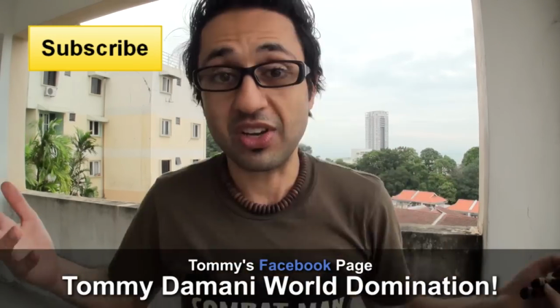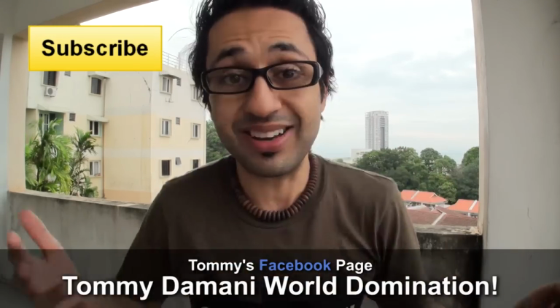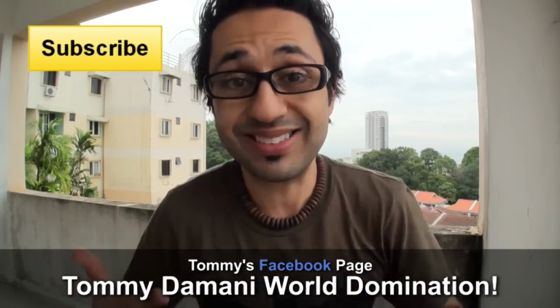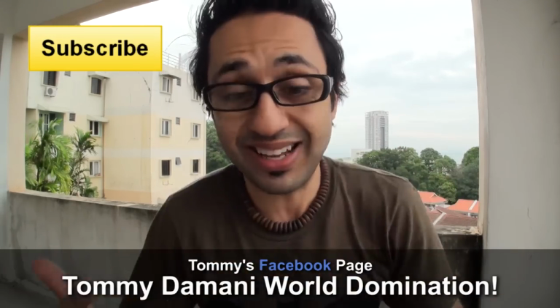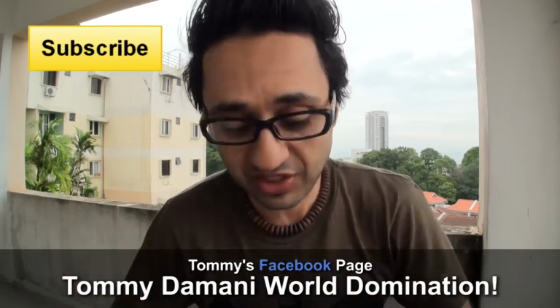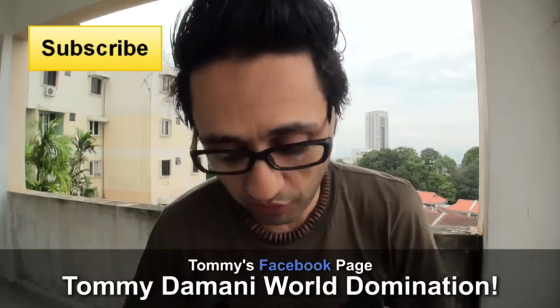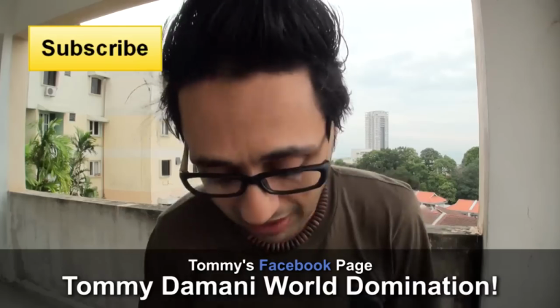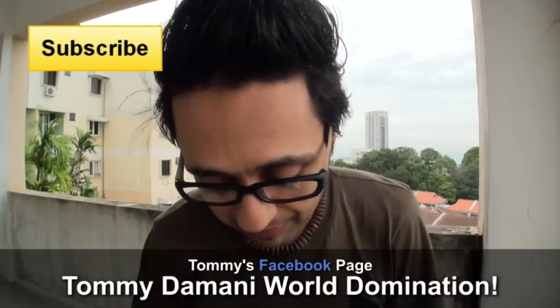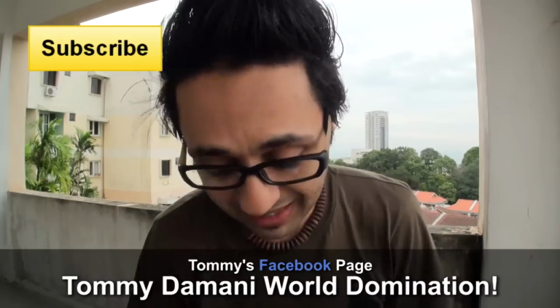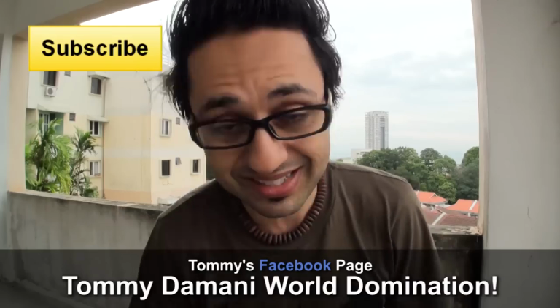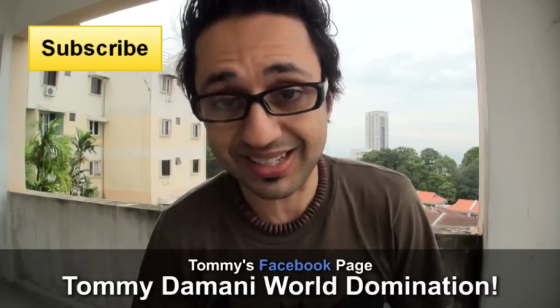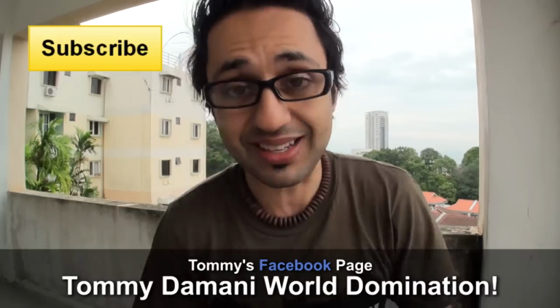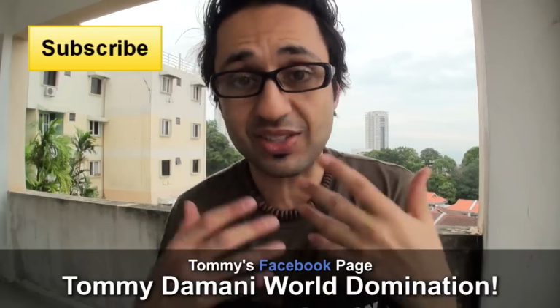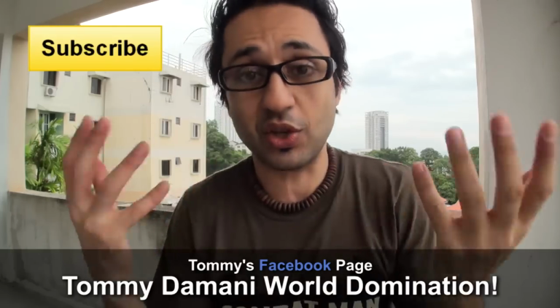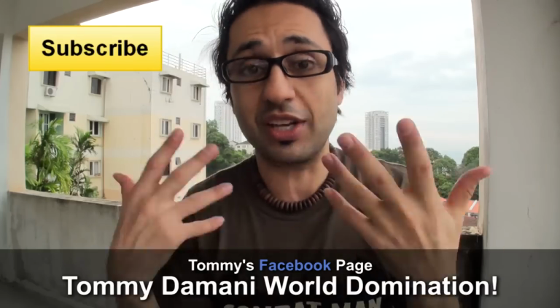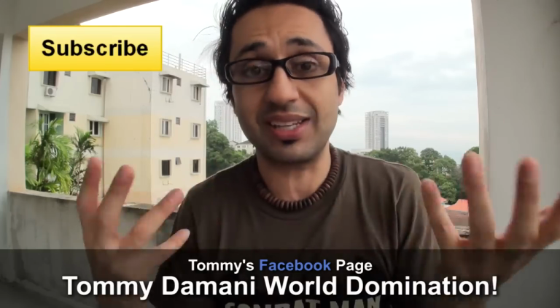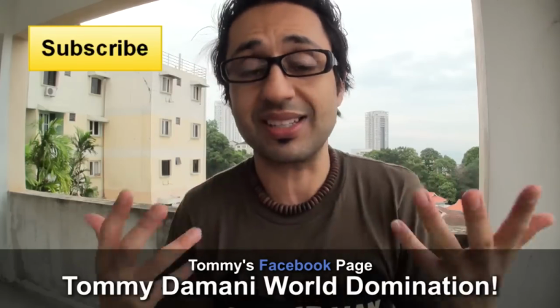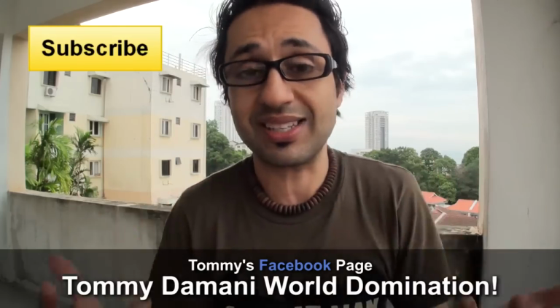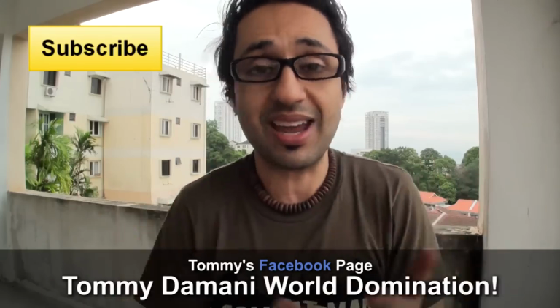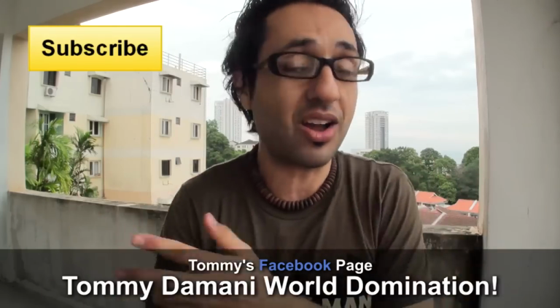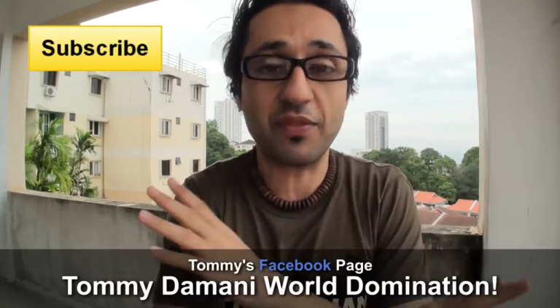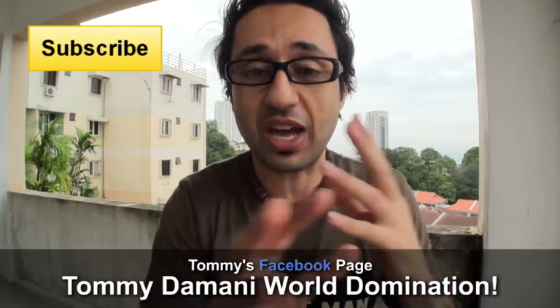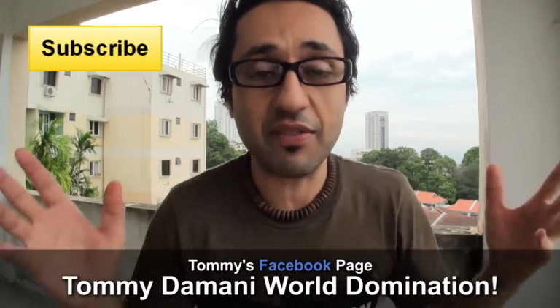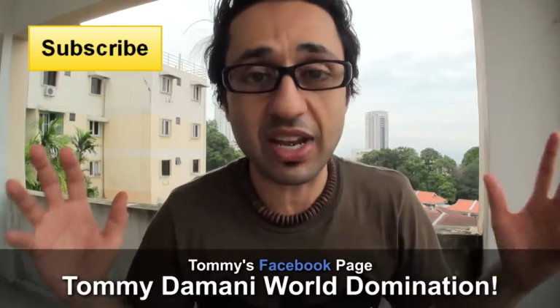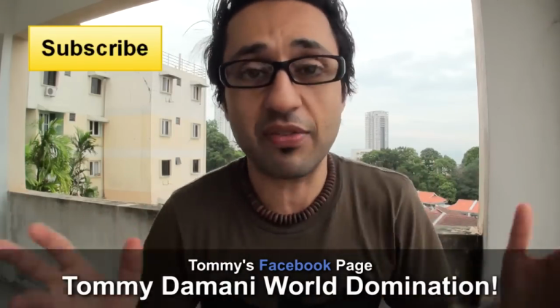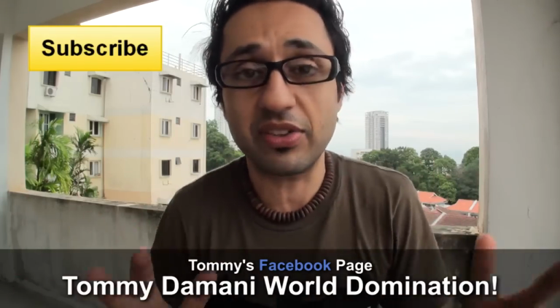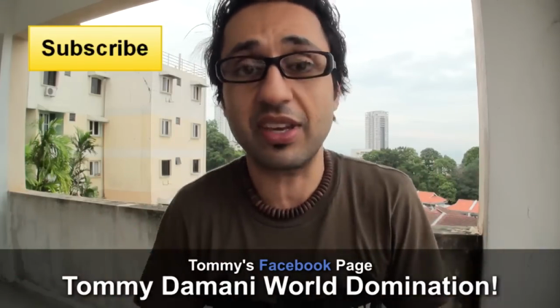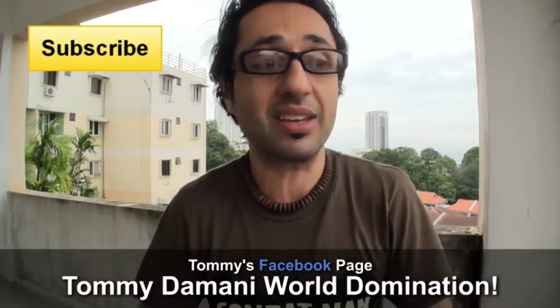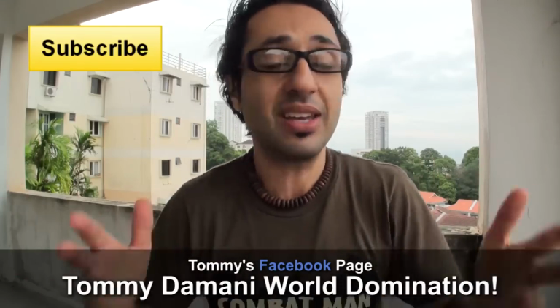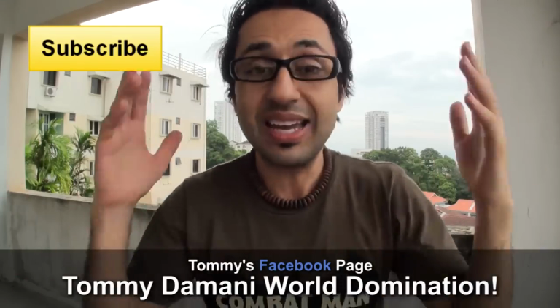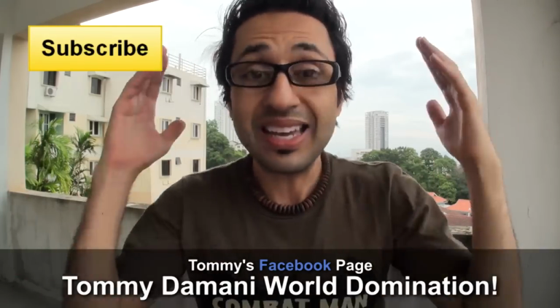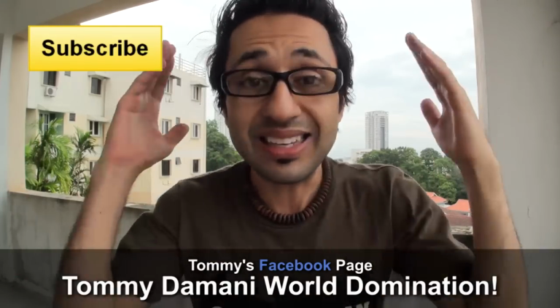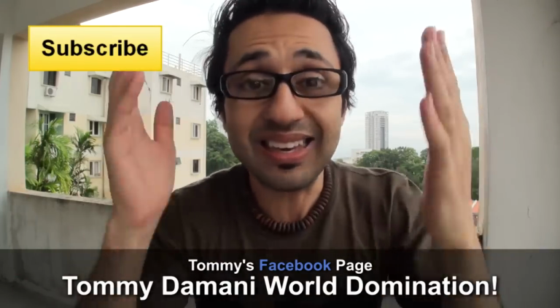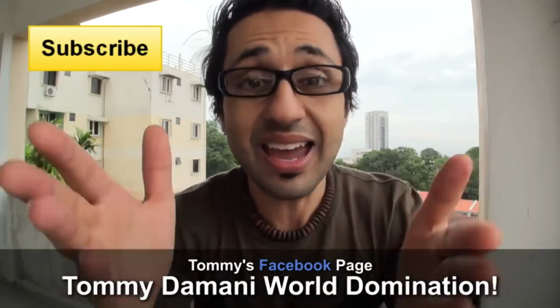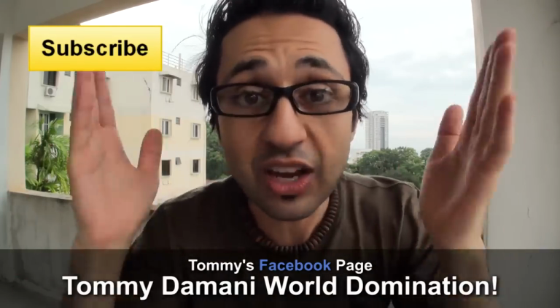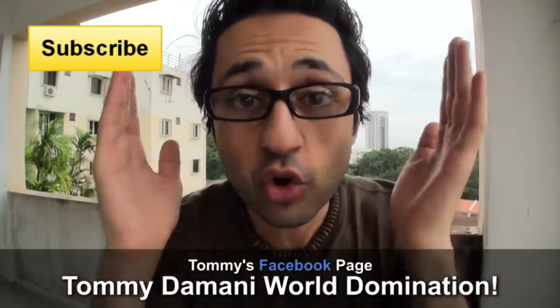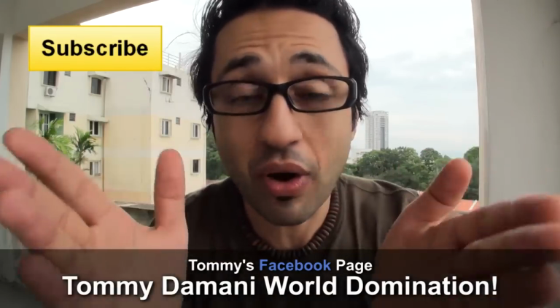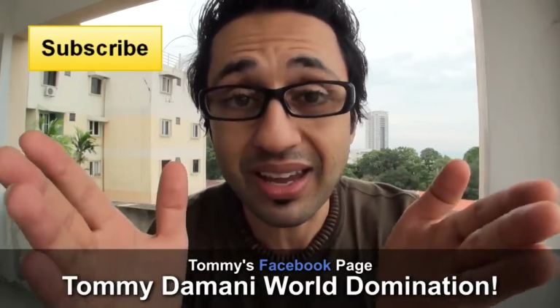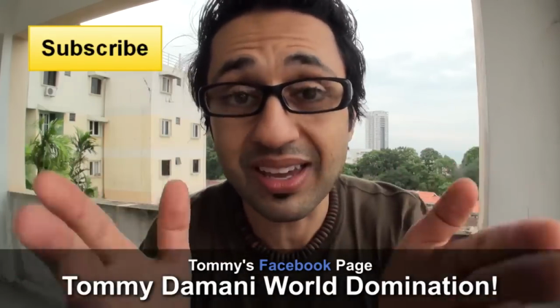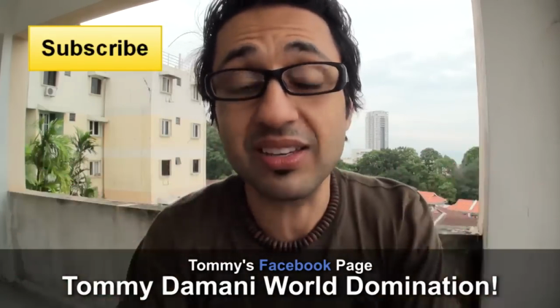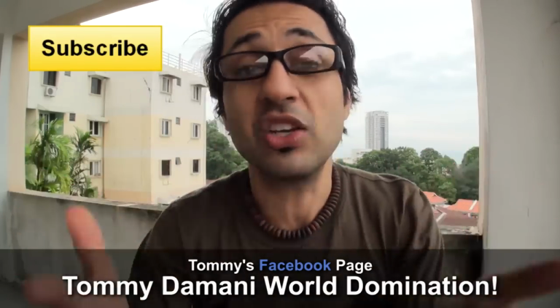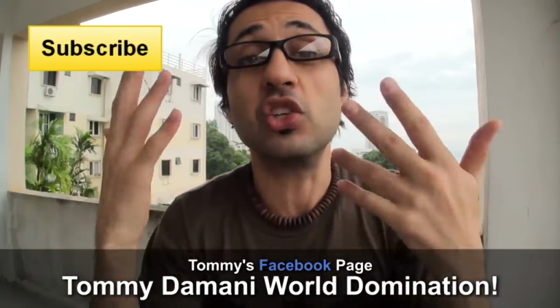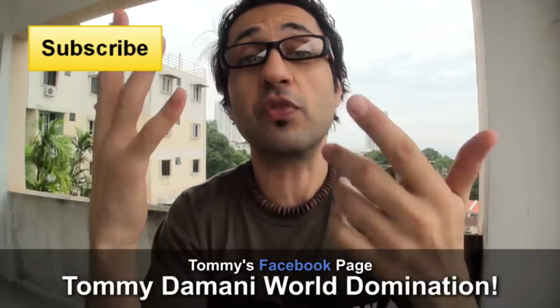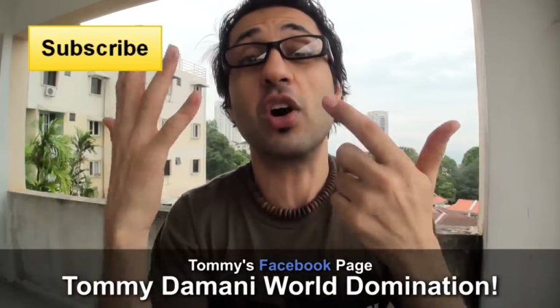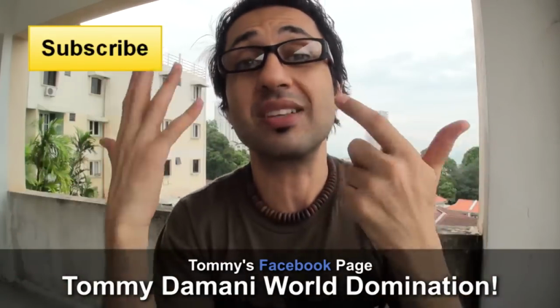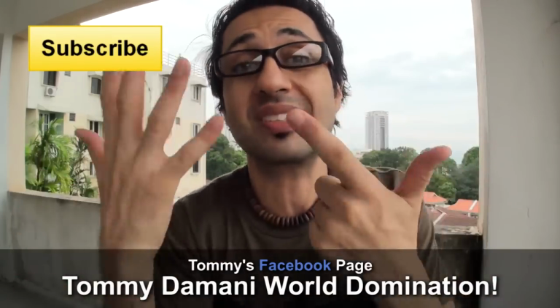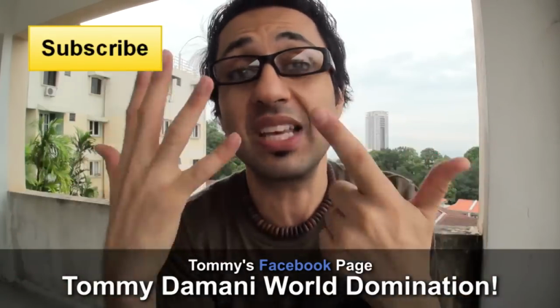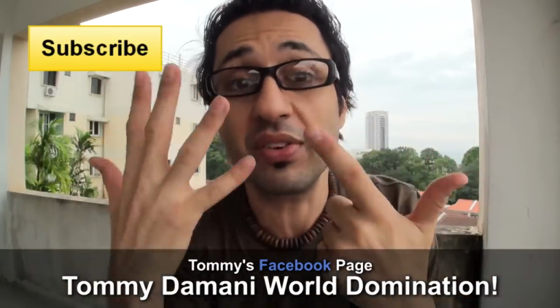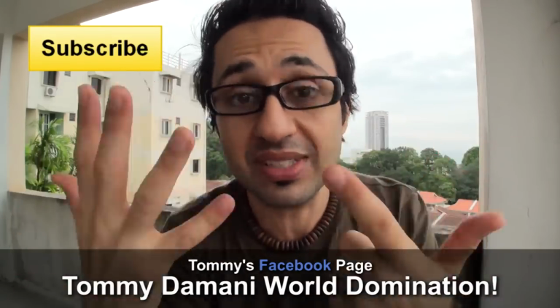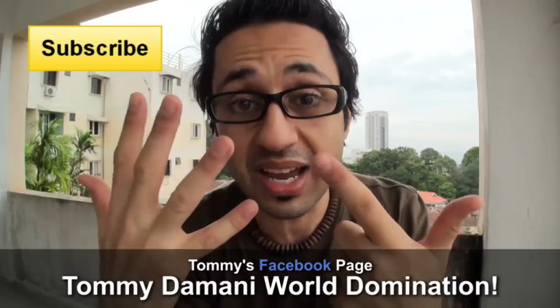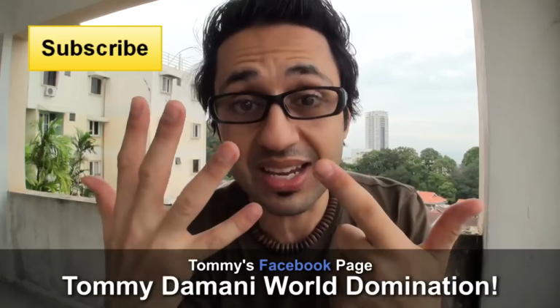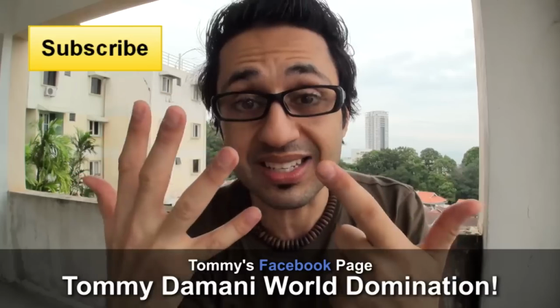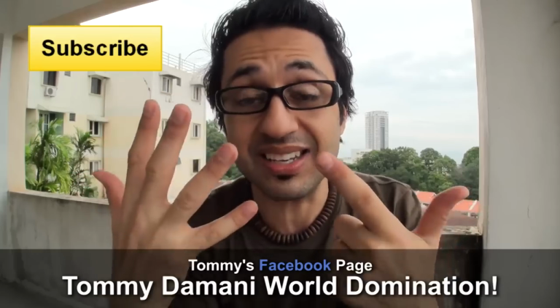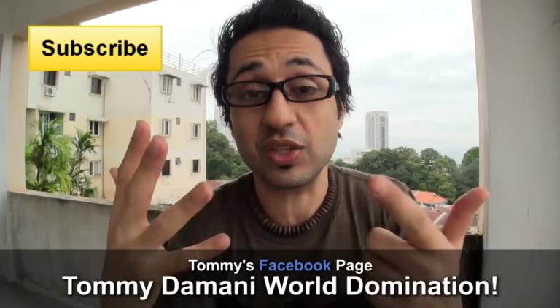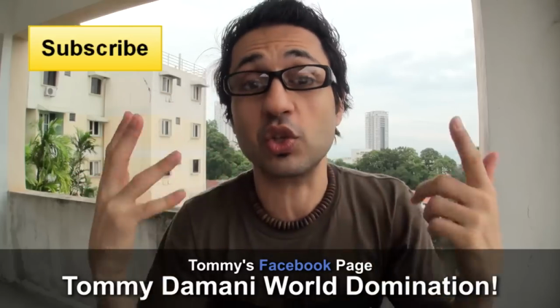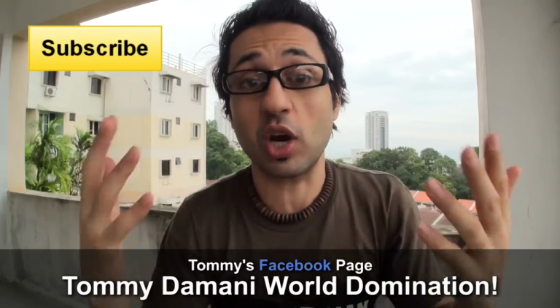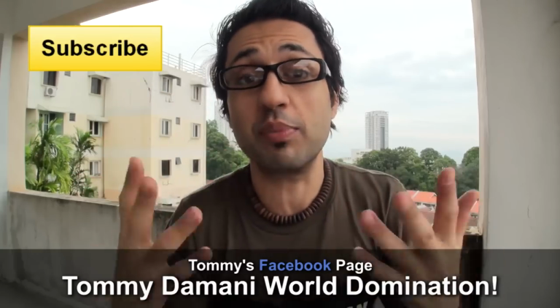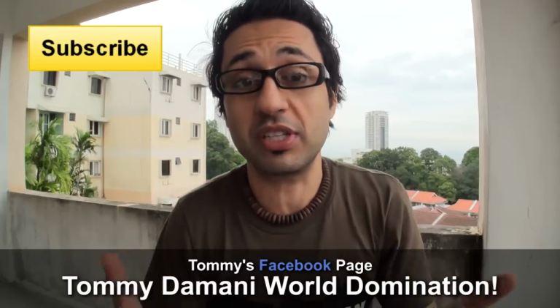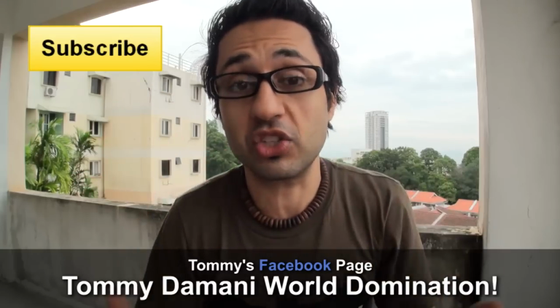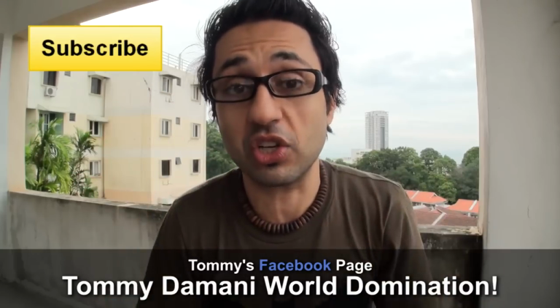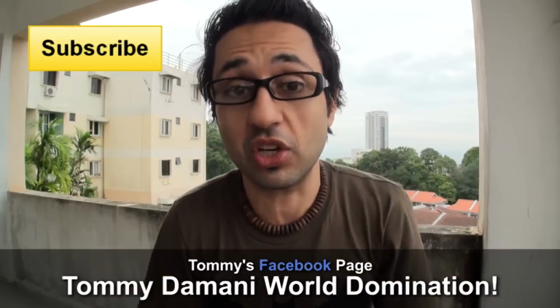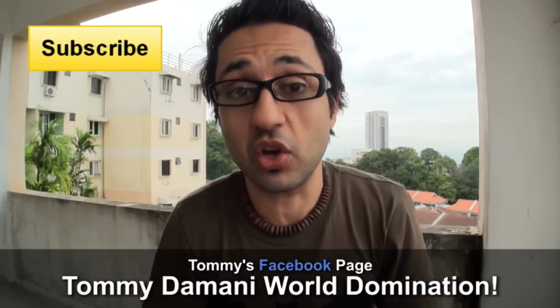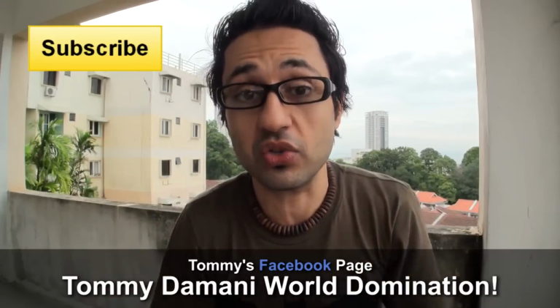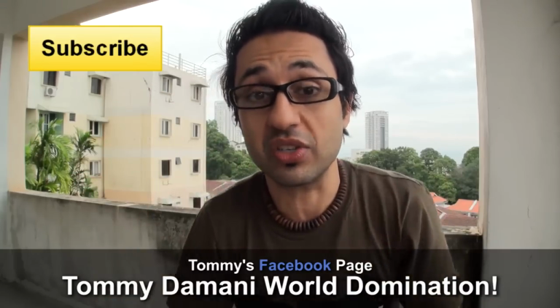Guys, that's a wrap — that's all I need to say, I've covered everything. Get cracking — you've got seven days until the competition closes. Good luck.